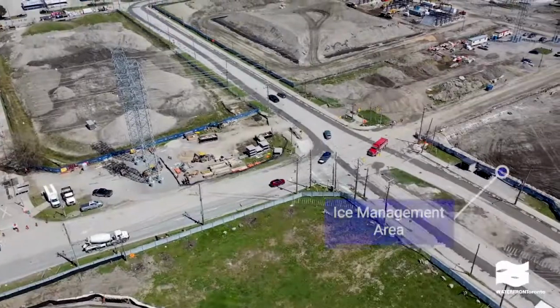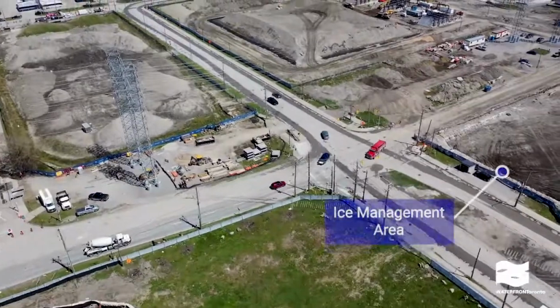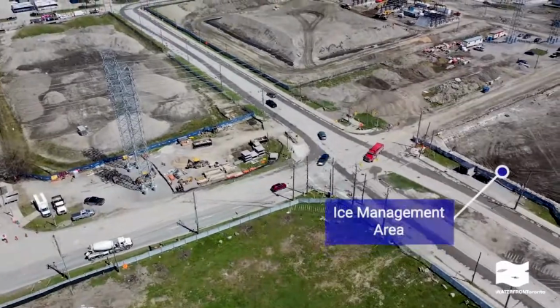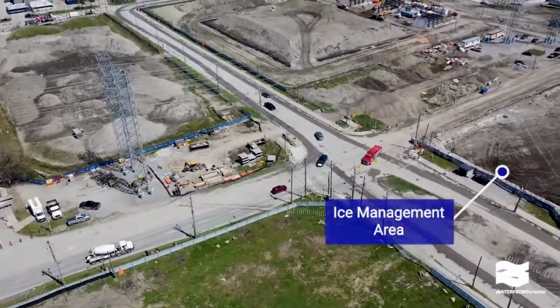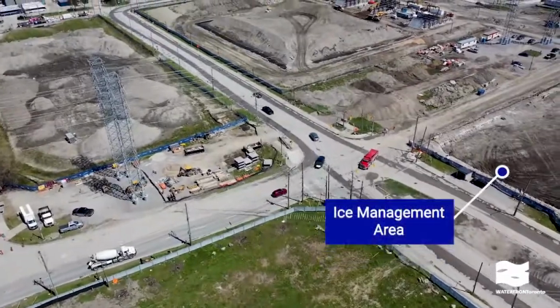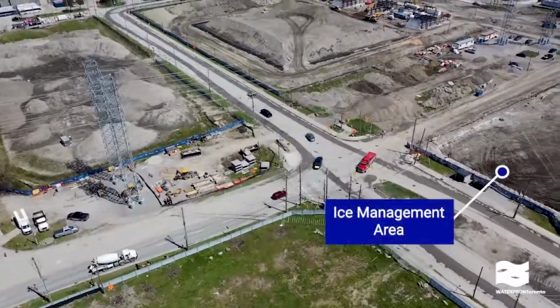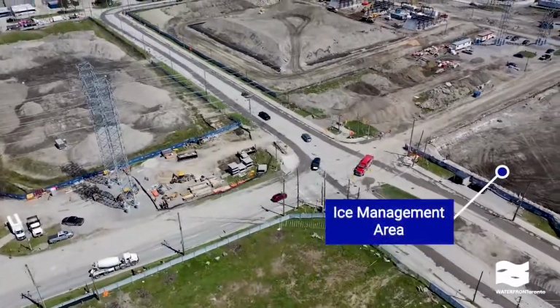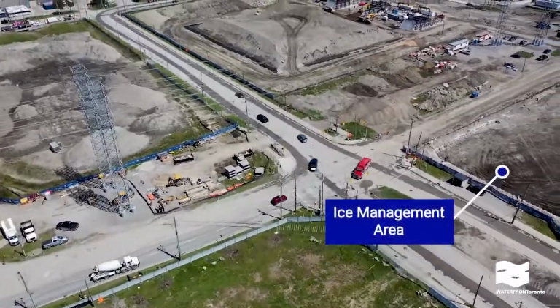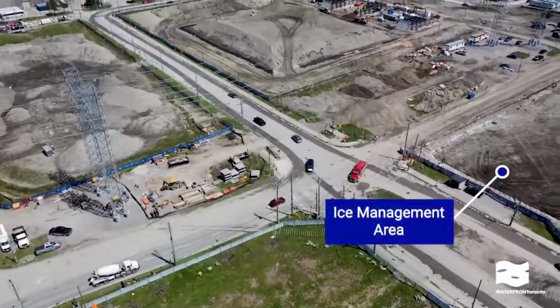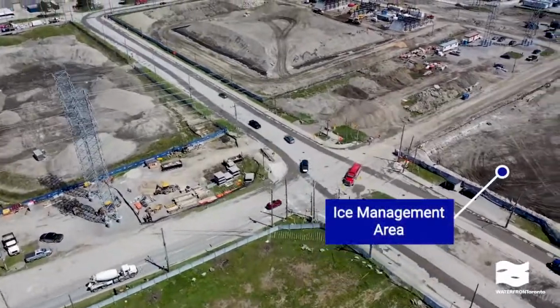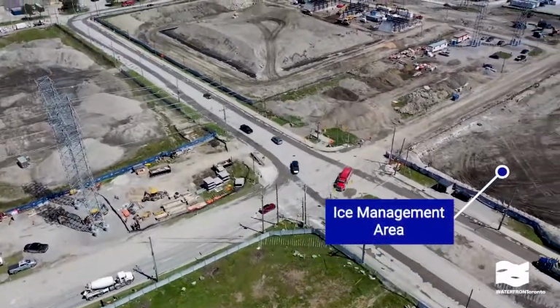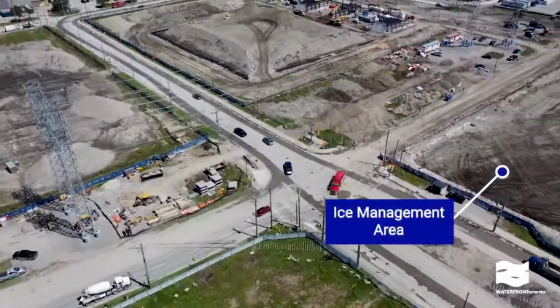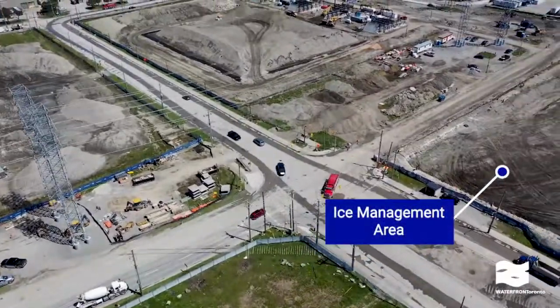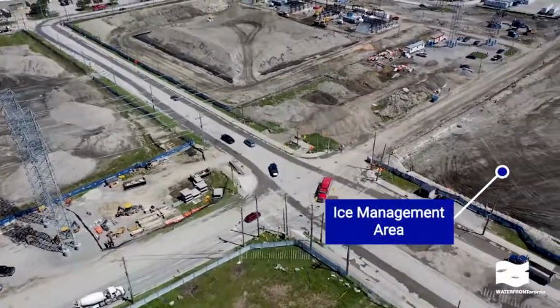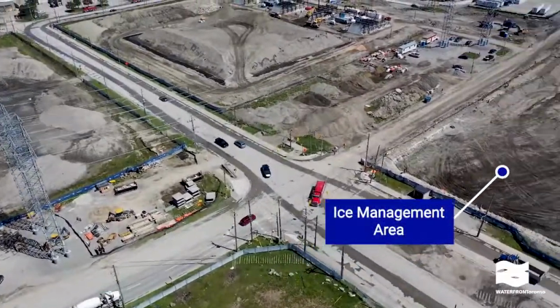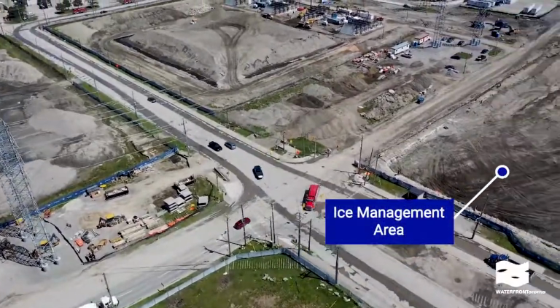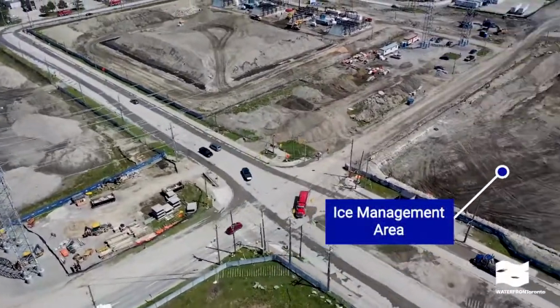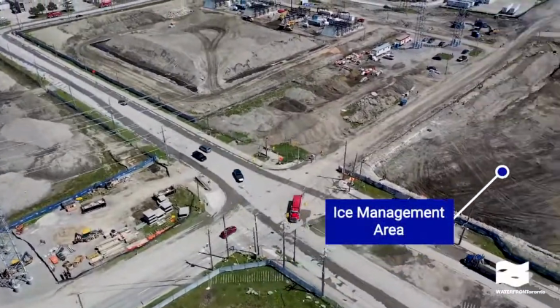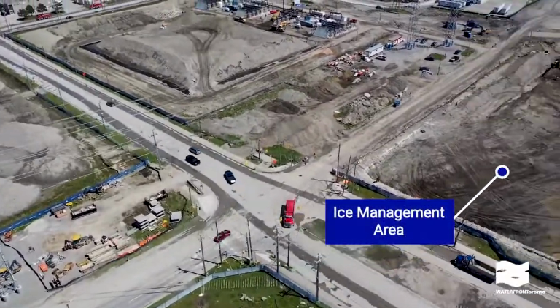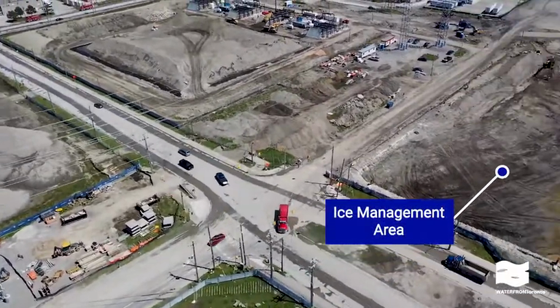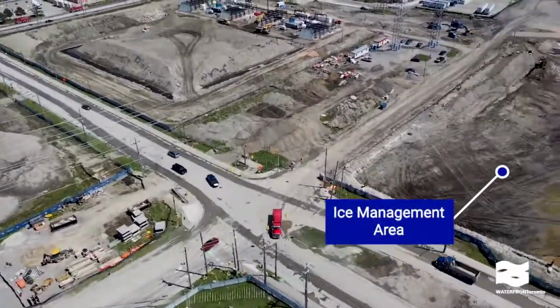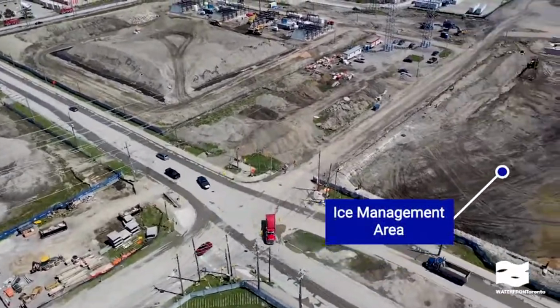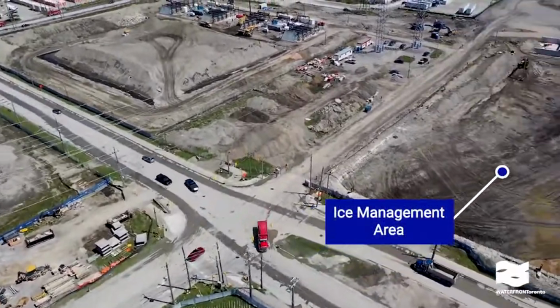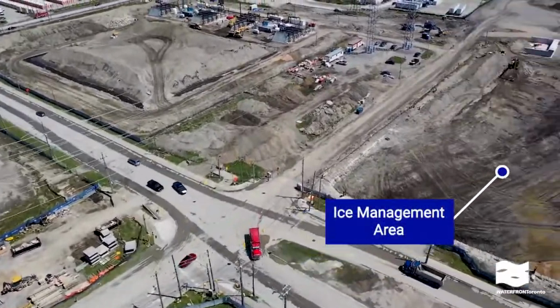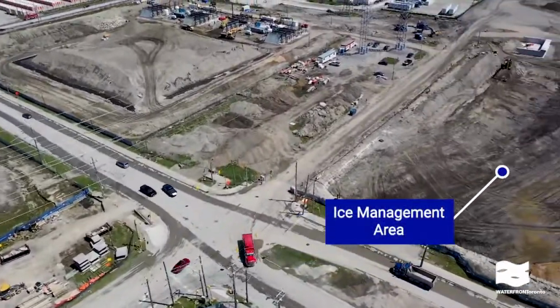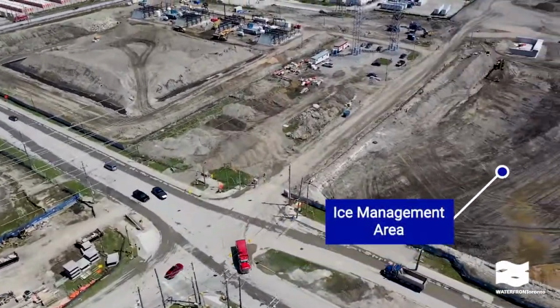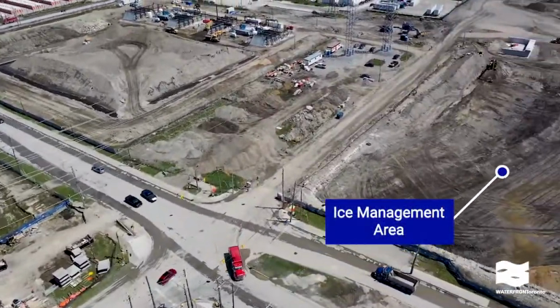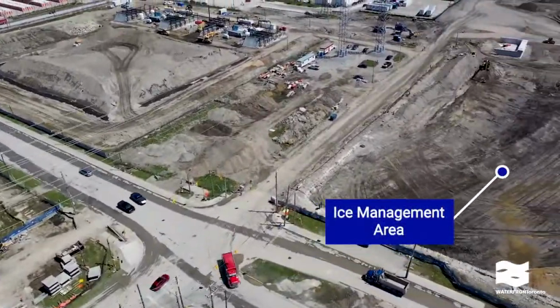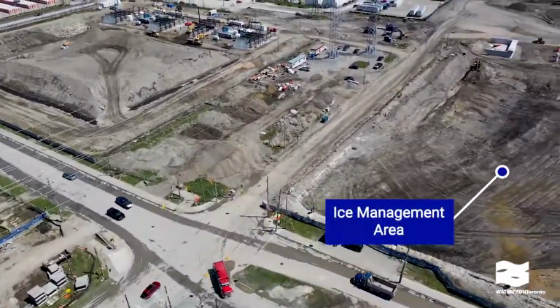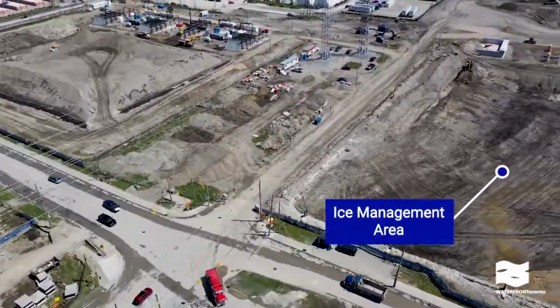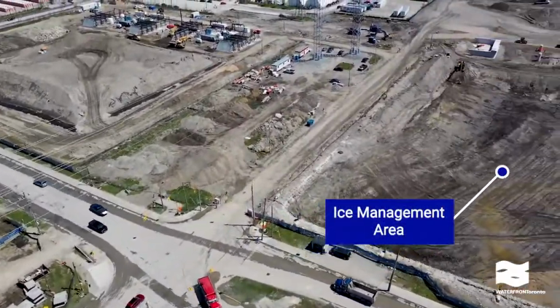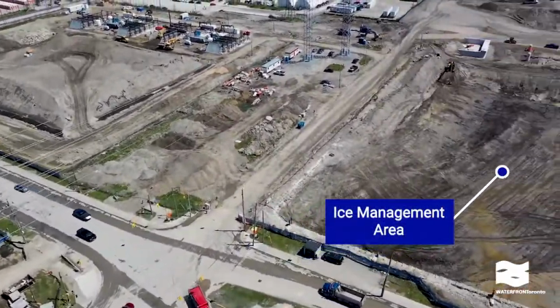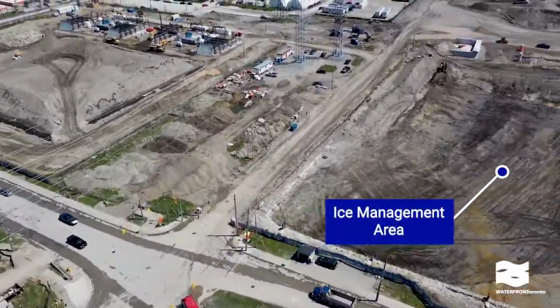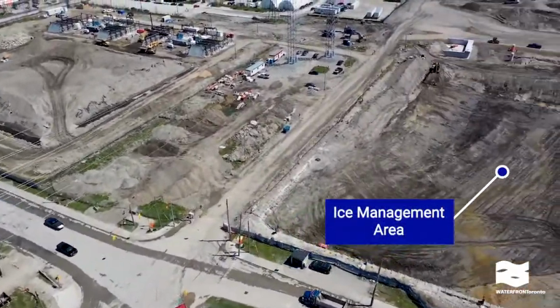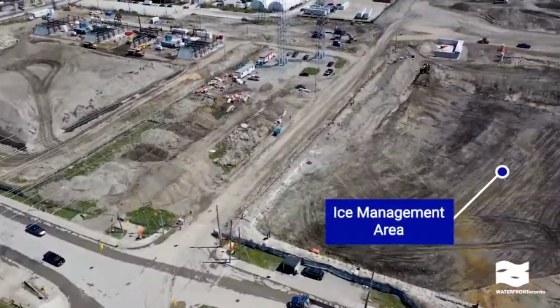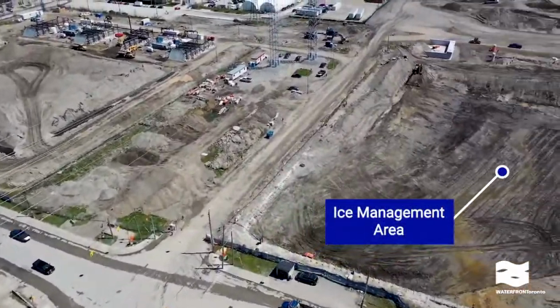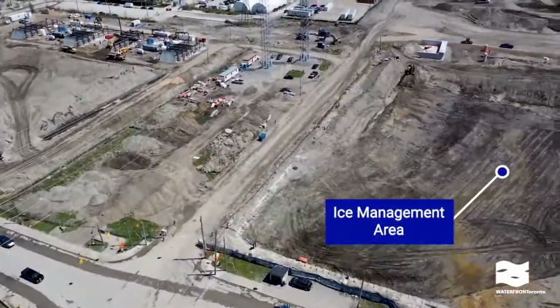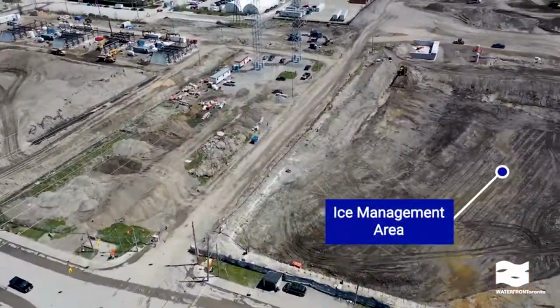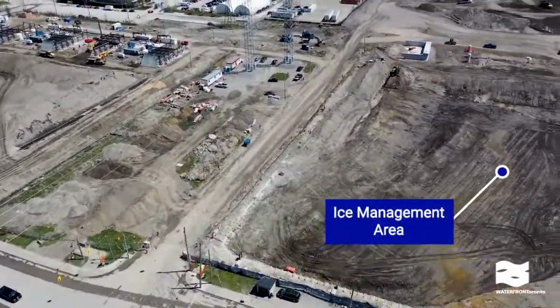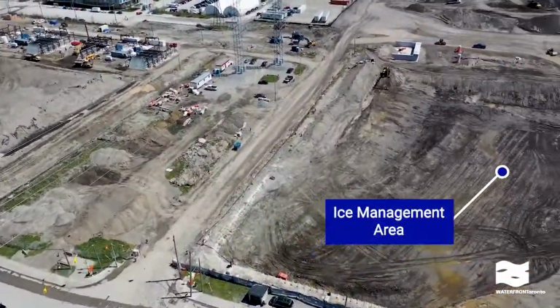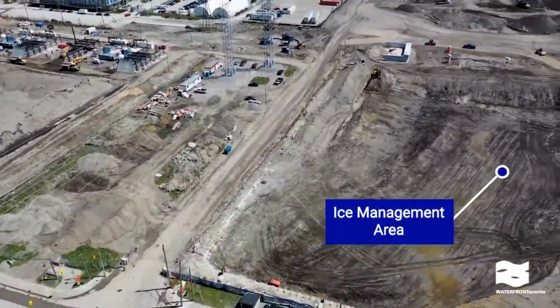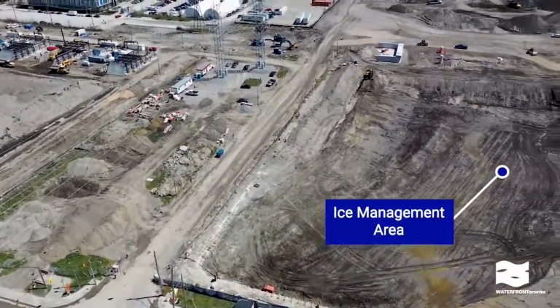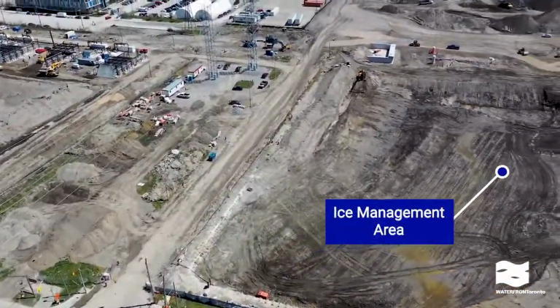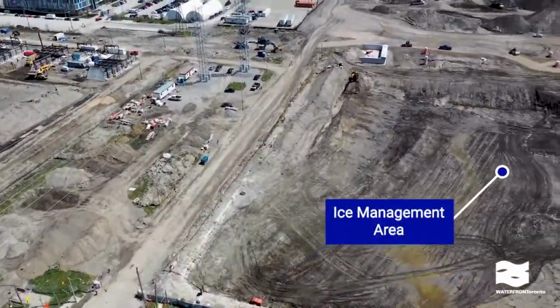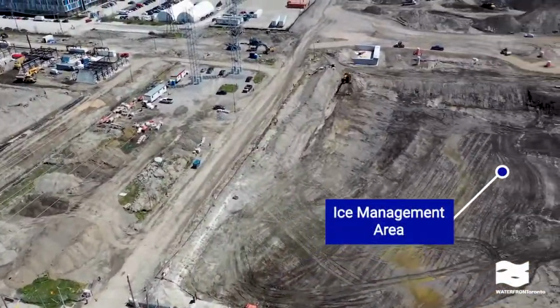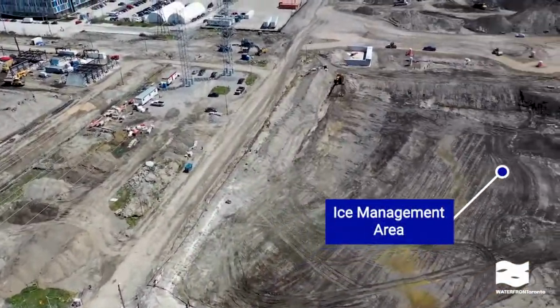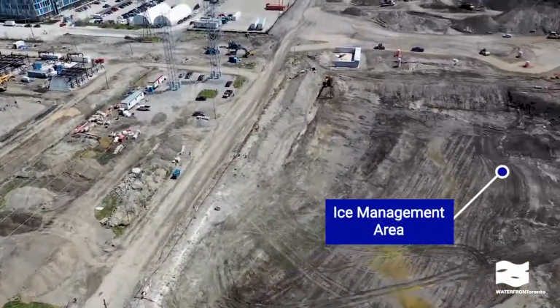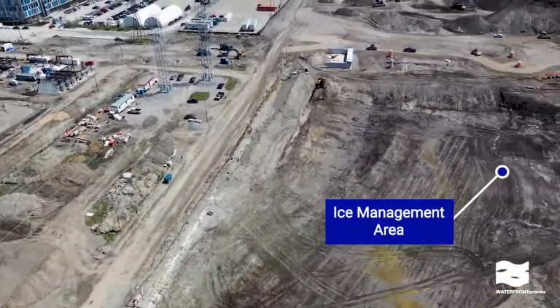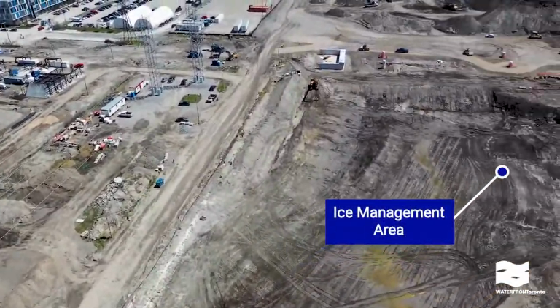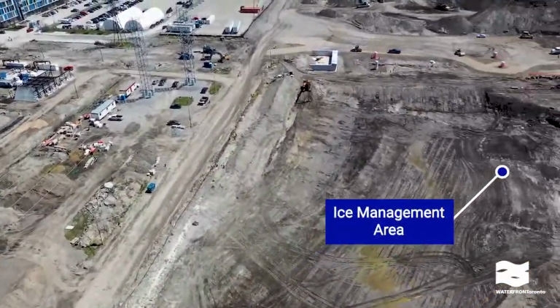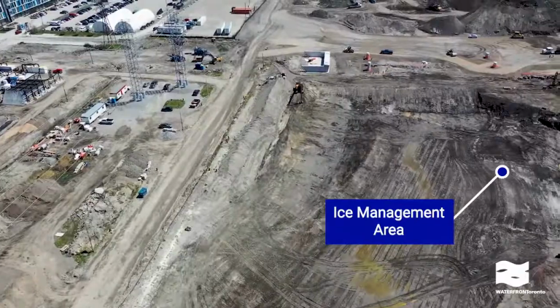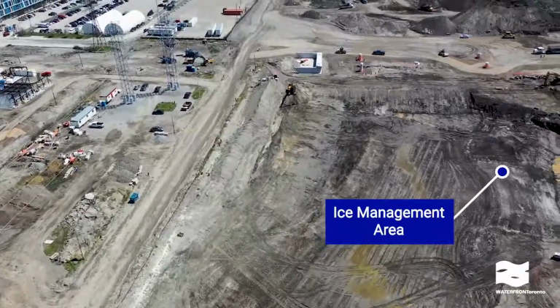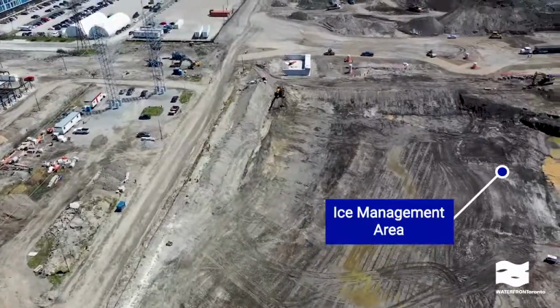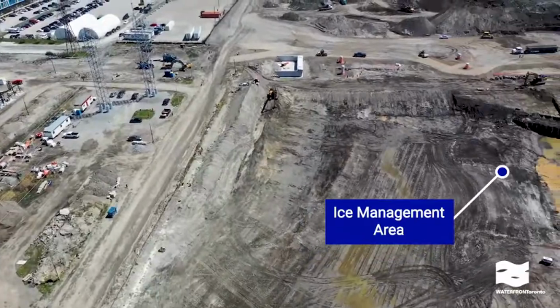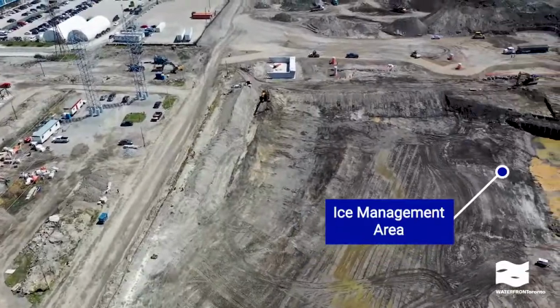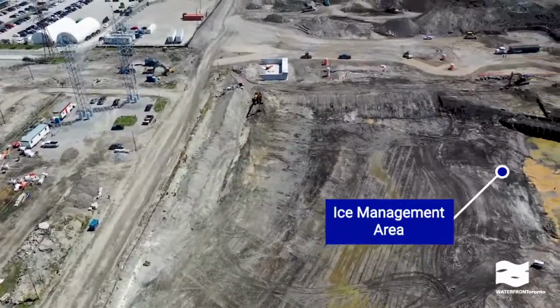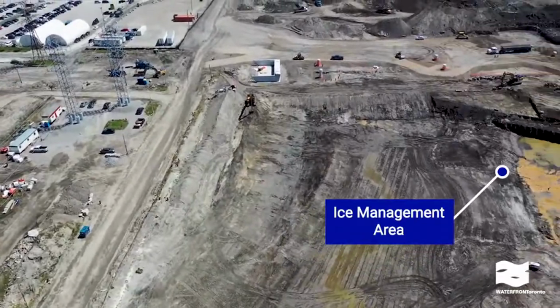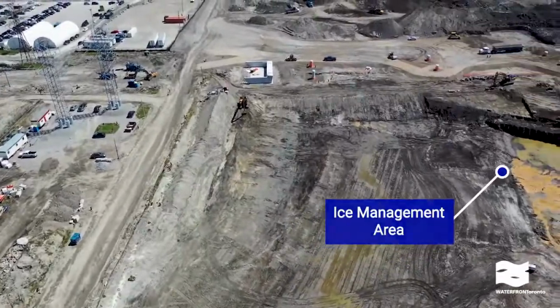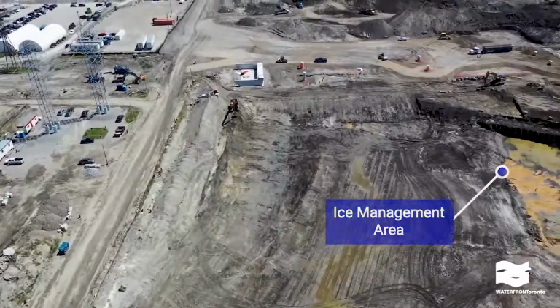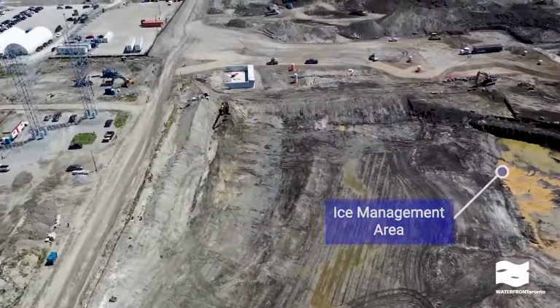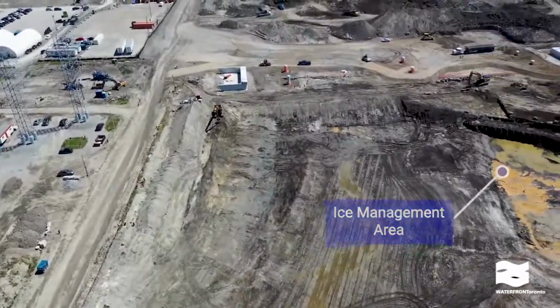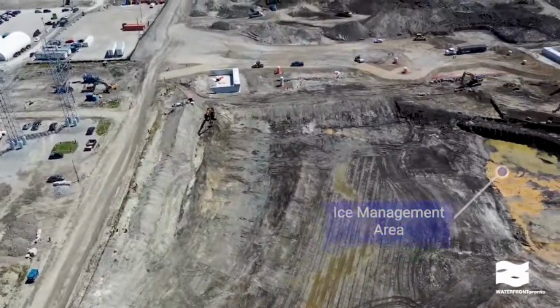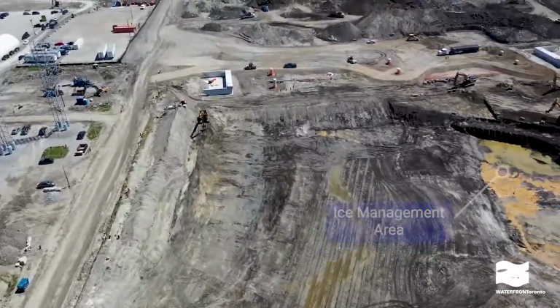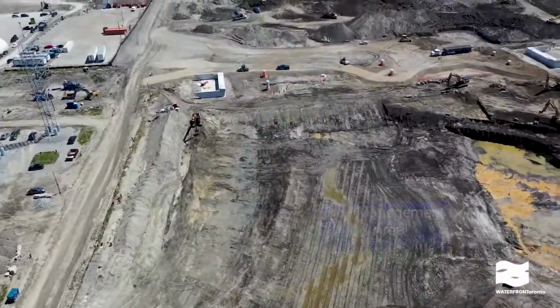Excavation in the Ice Management Area is over halfway done, with over 65,000 cubic metres of soil removed.